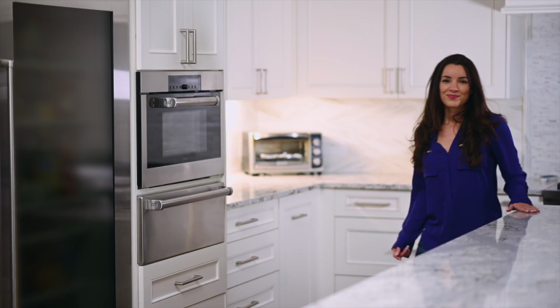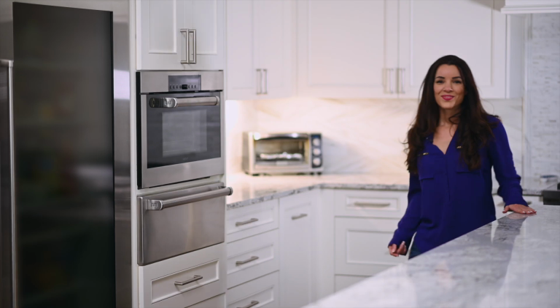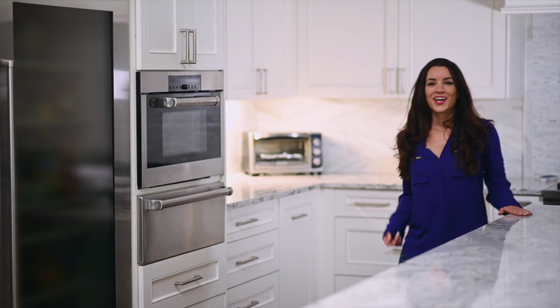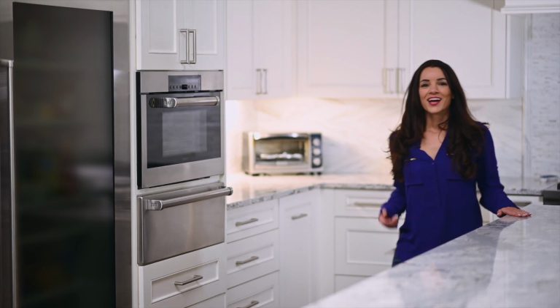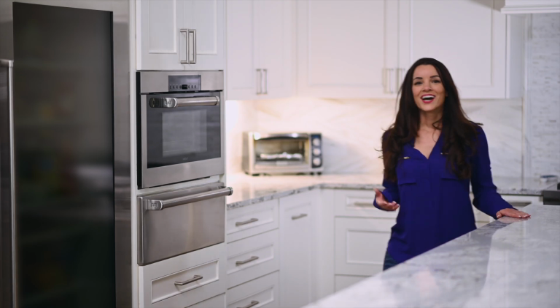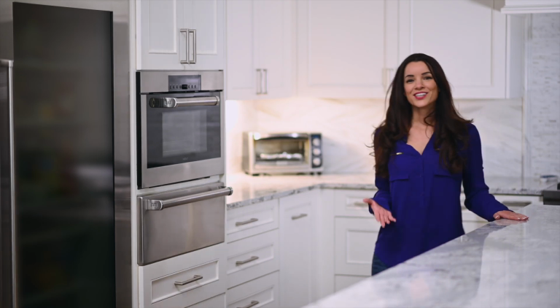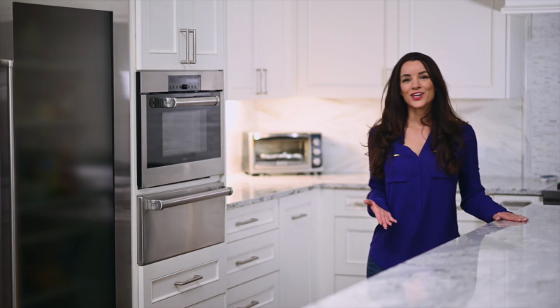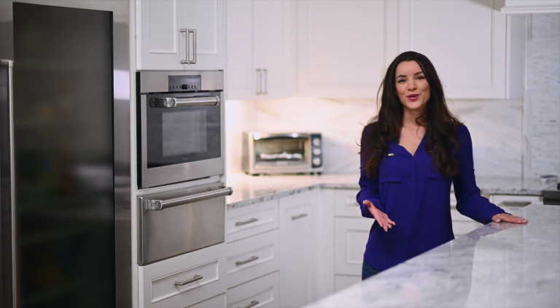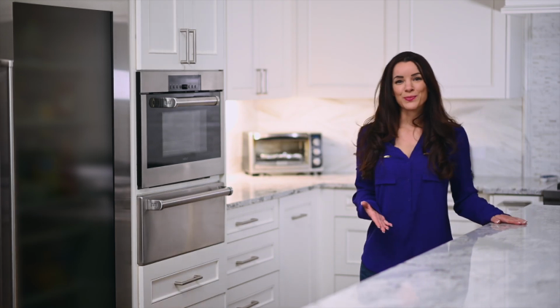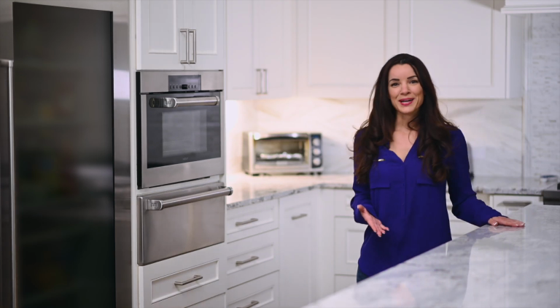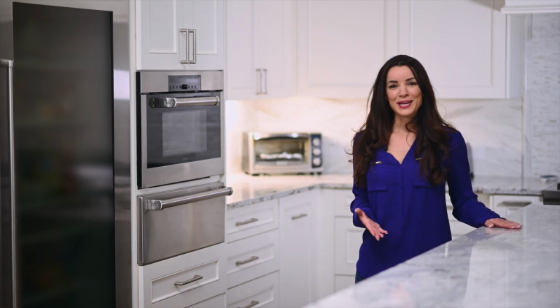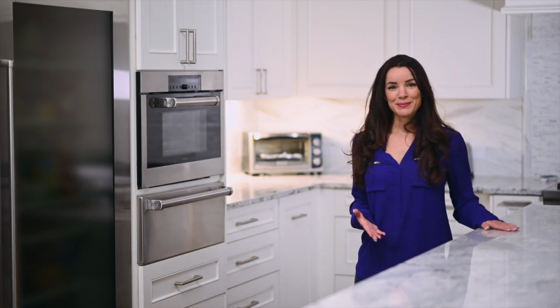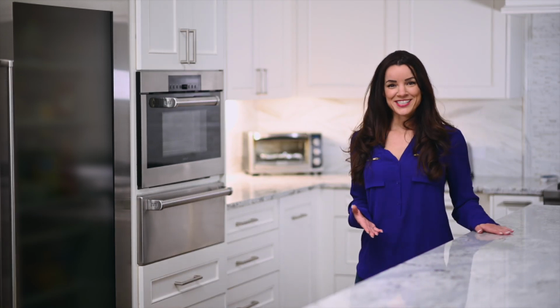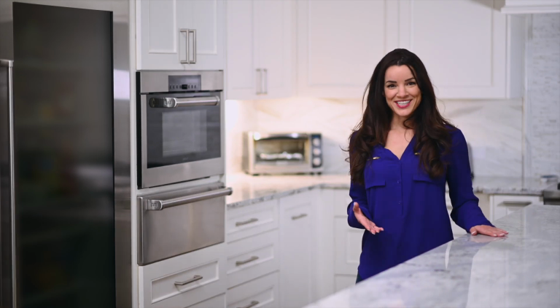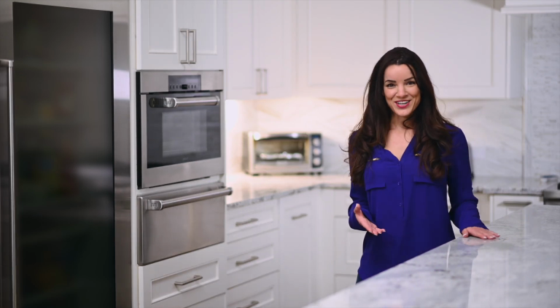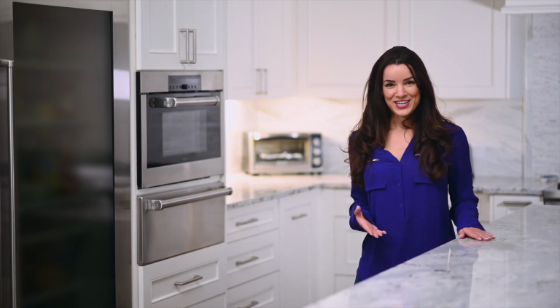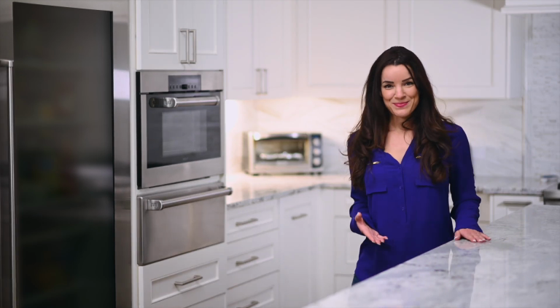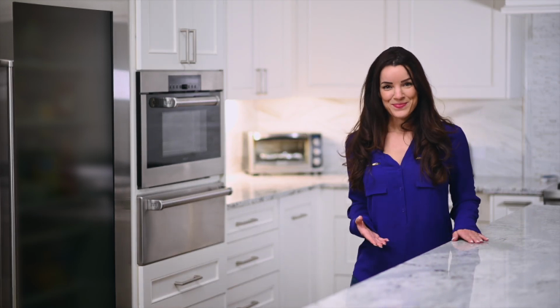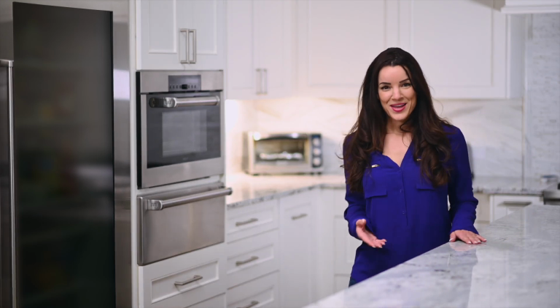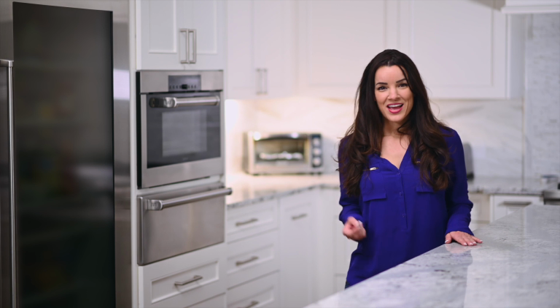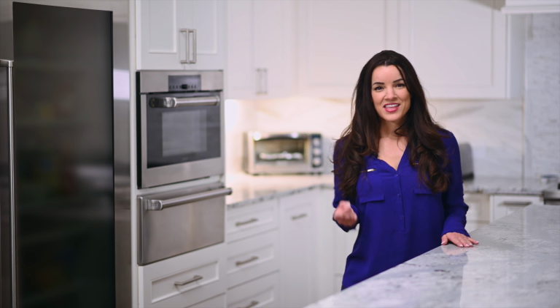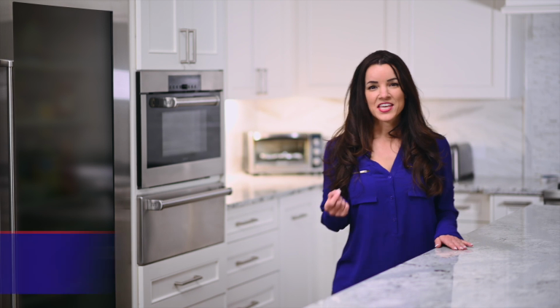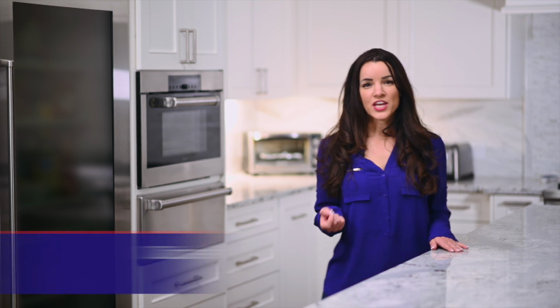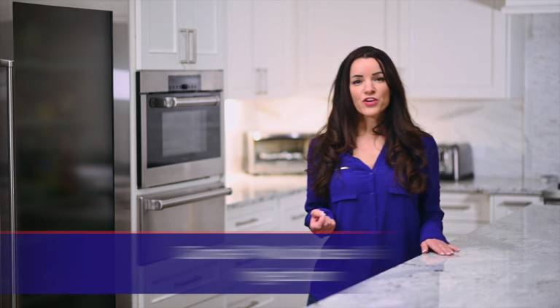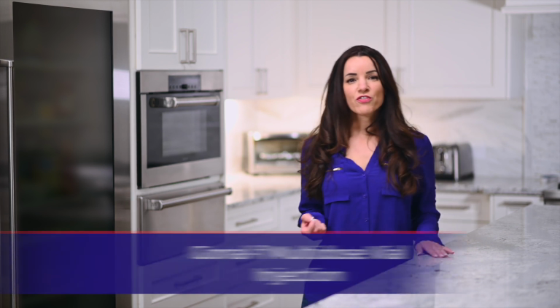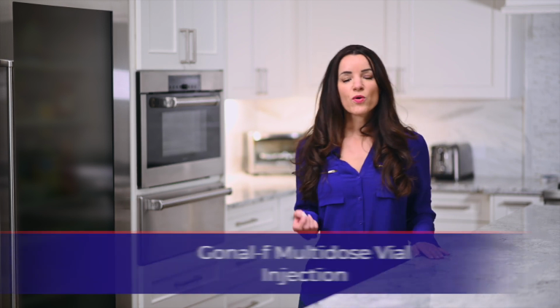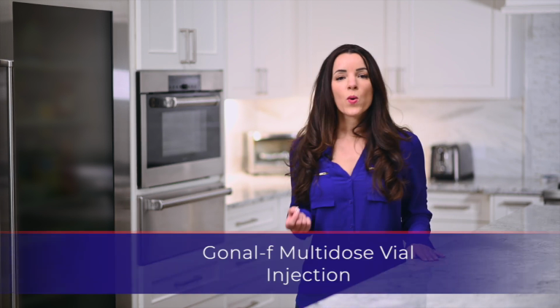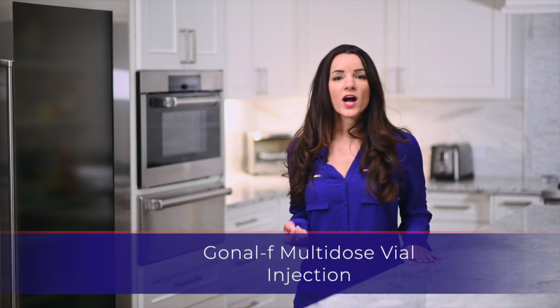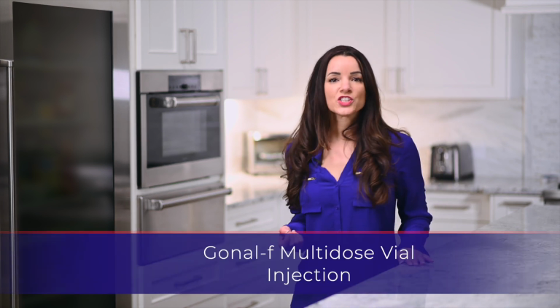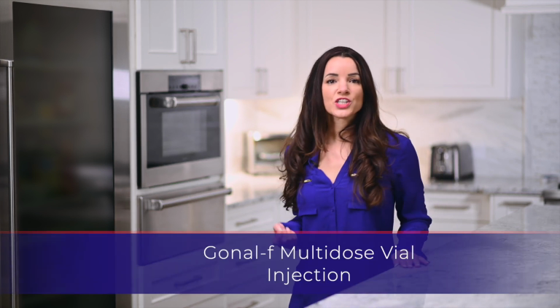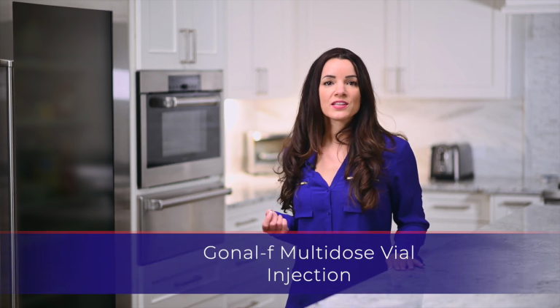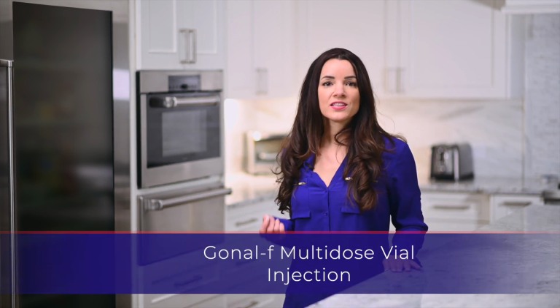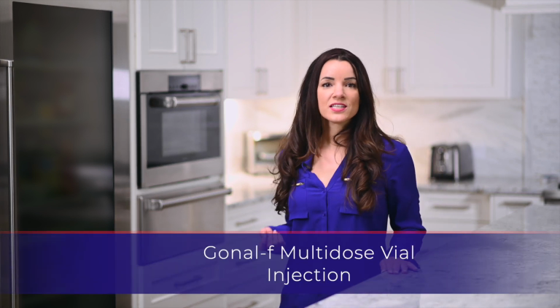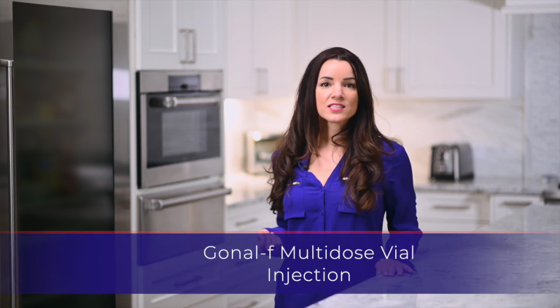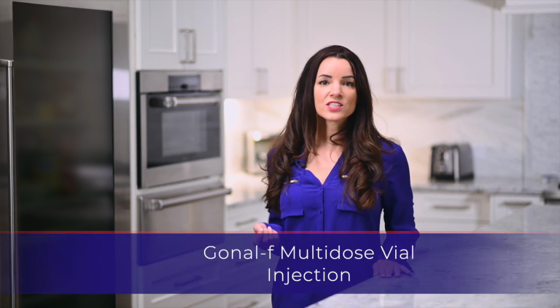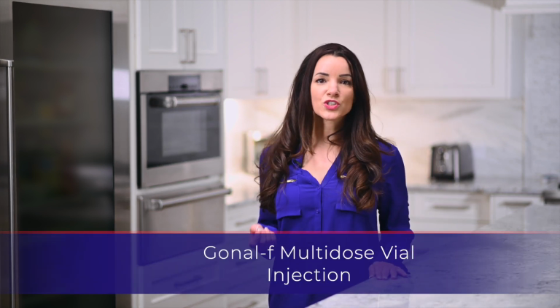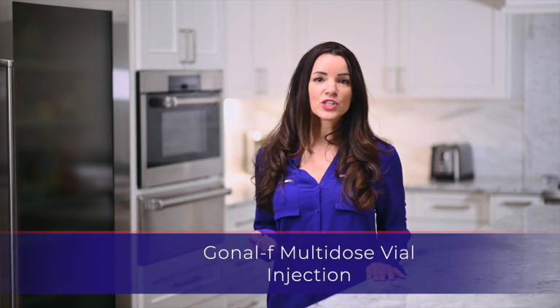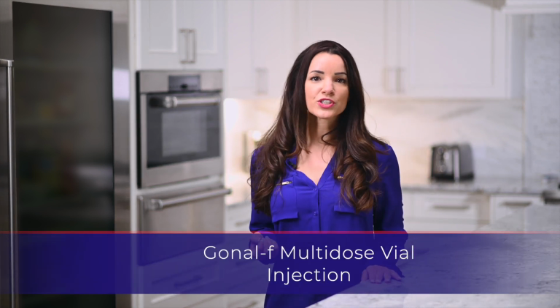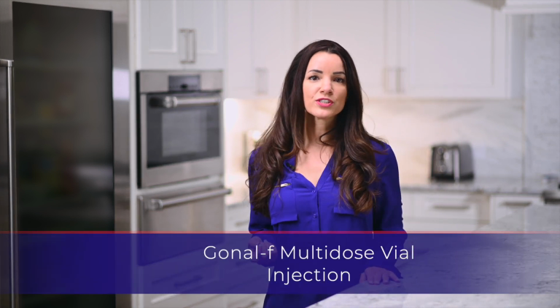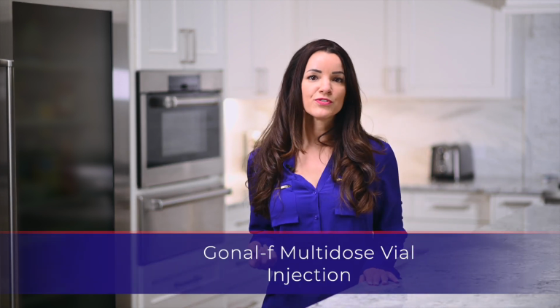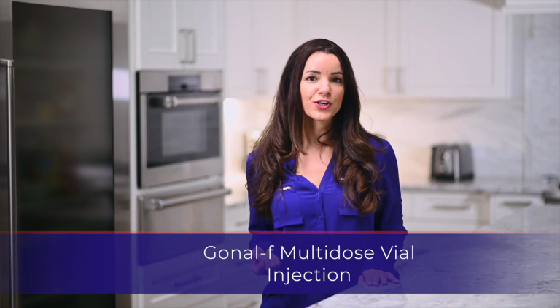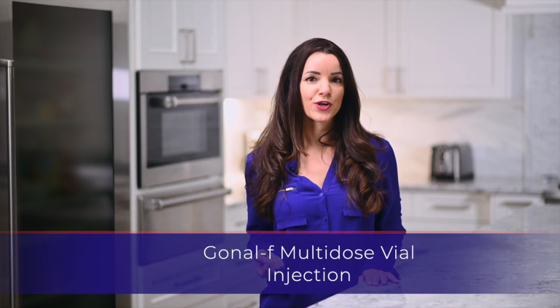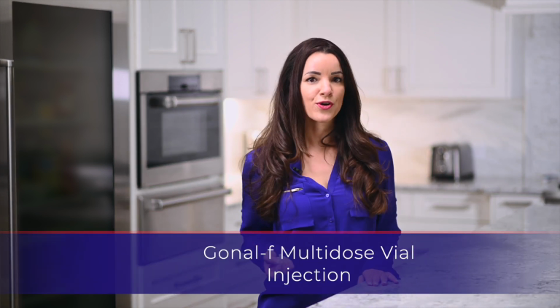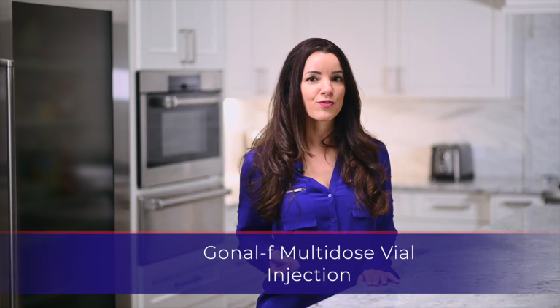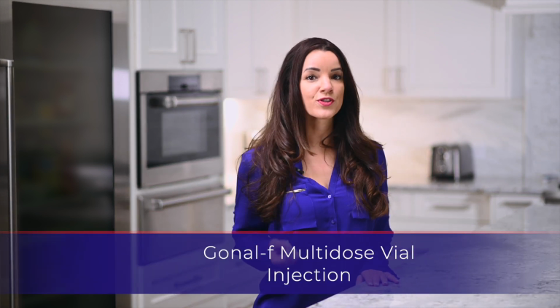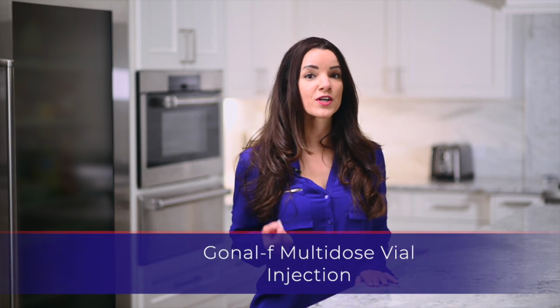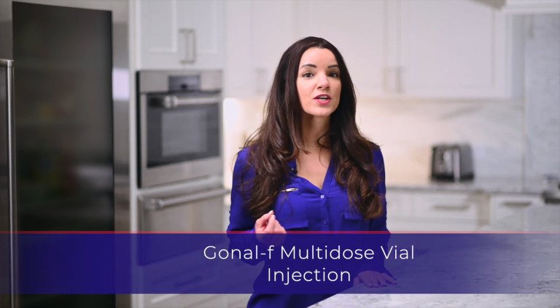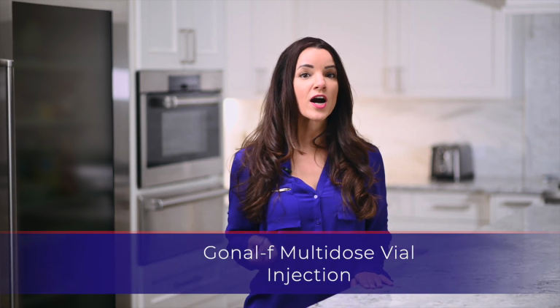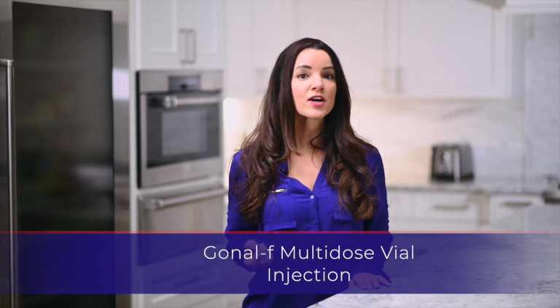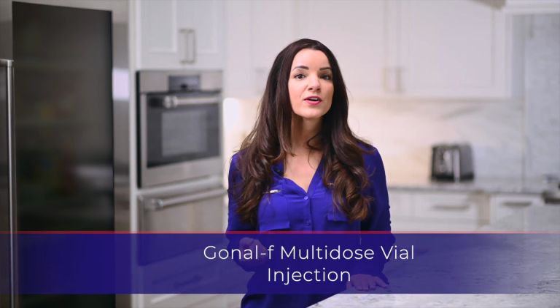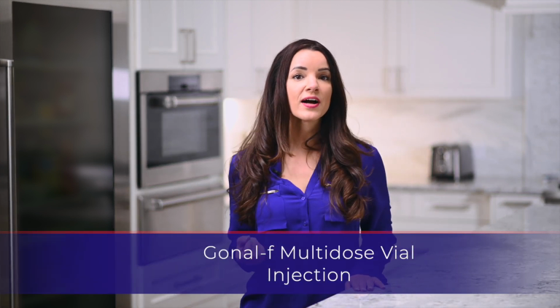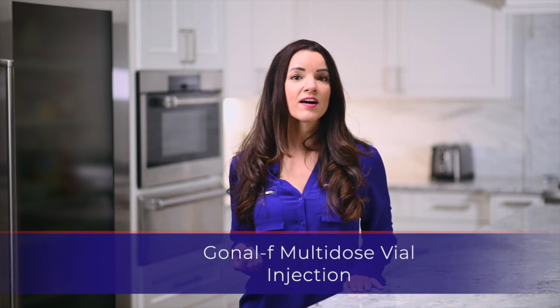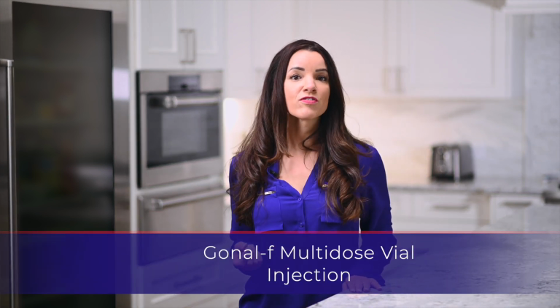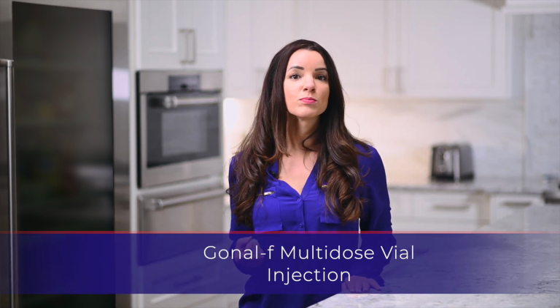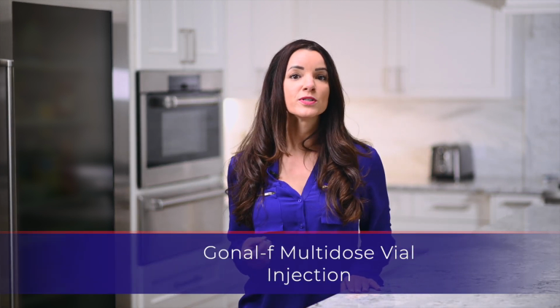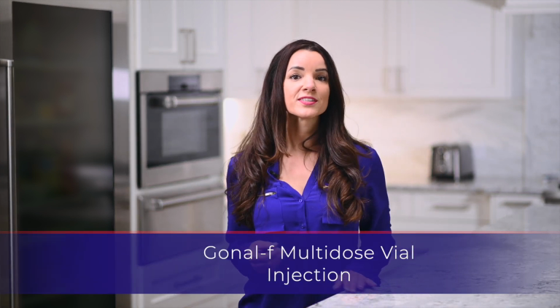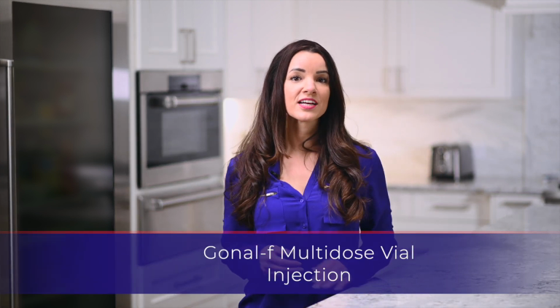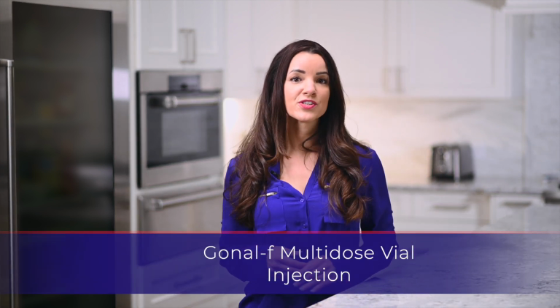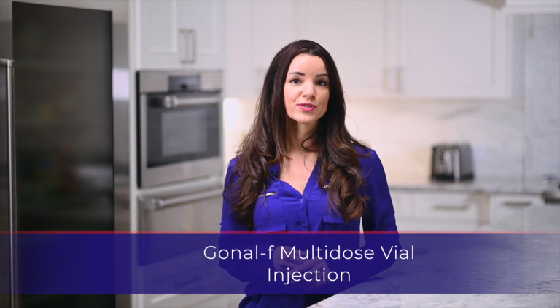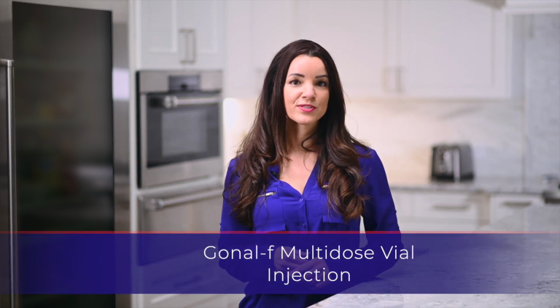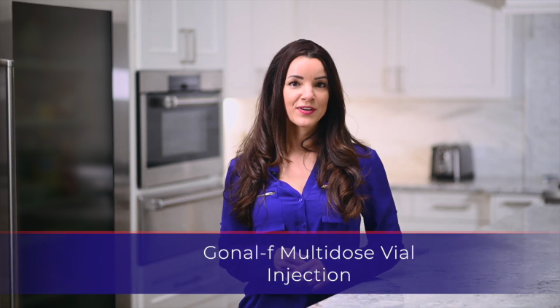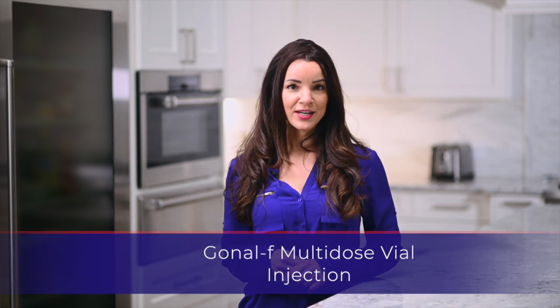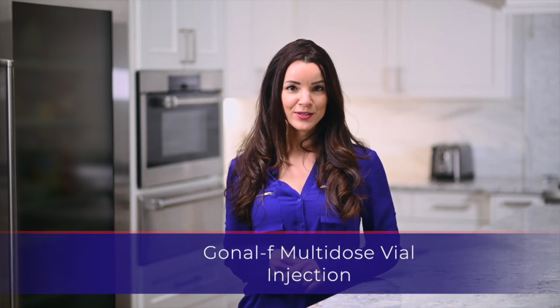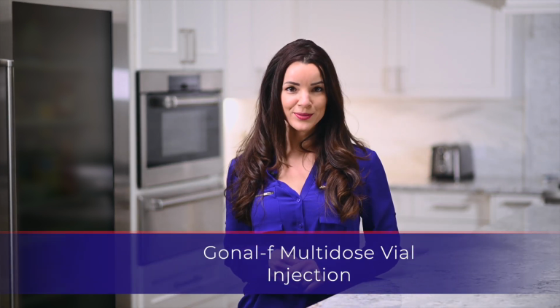Hello, my name is Sarah. Thank you for watching this instructional video for the Gonal F multi-dose vial.